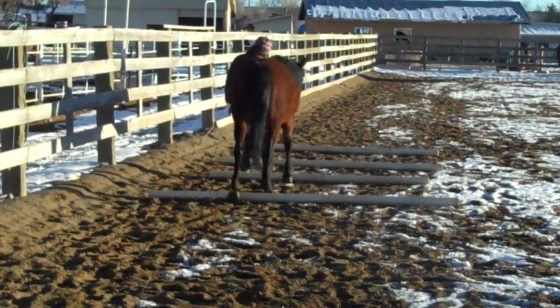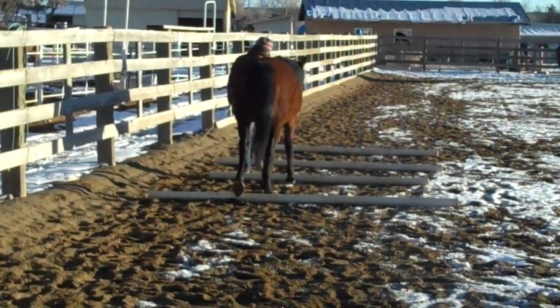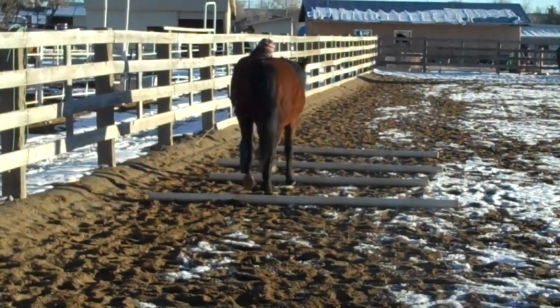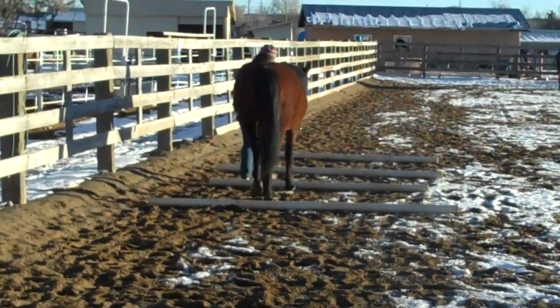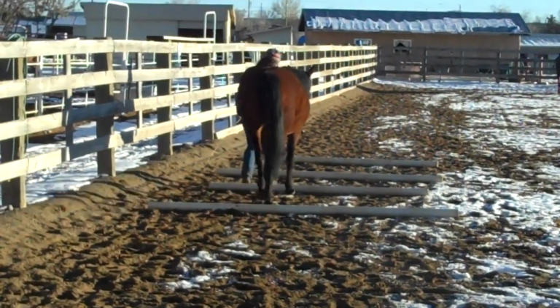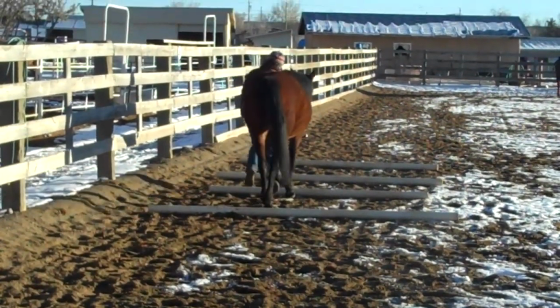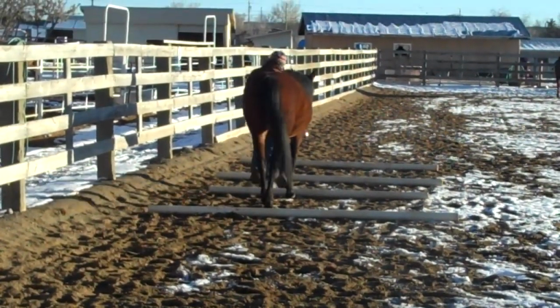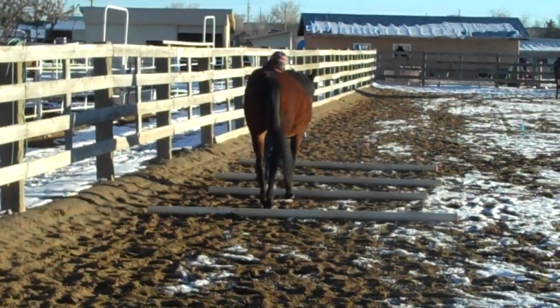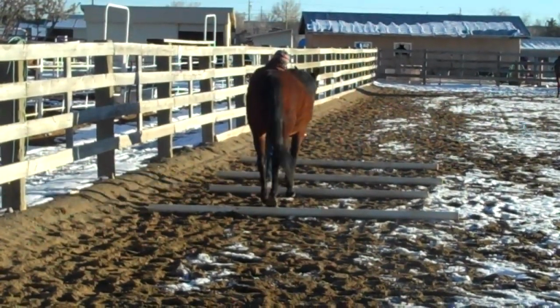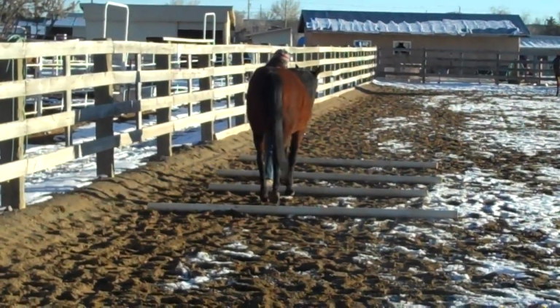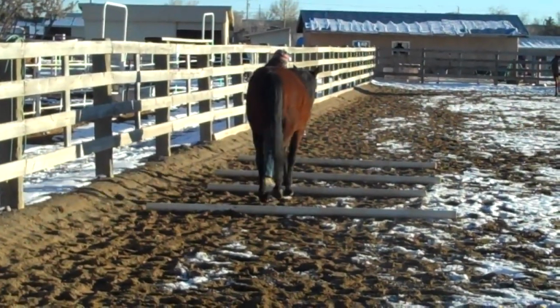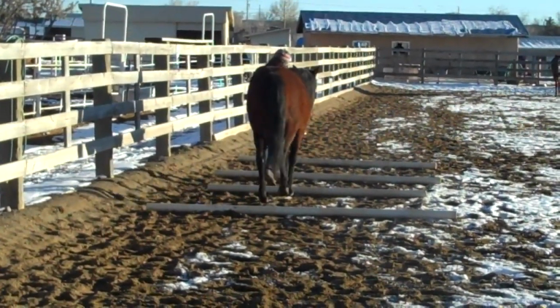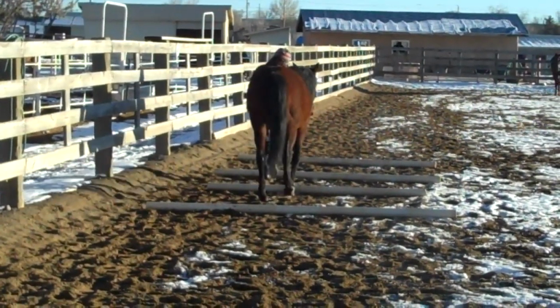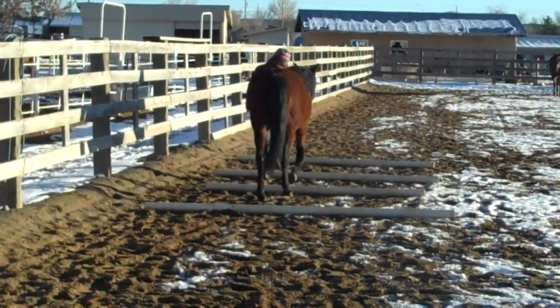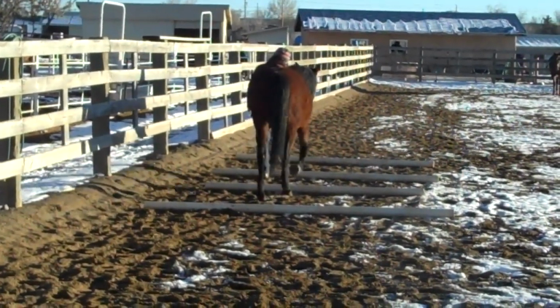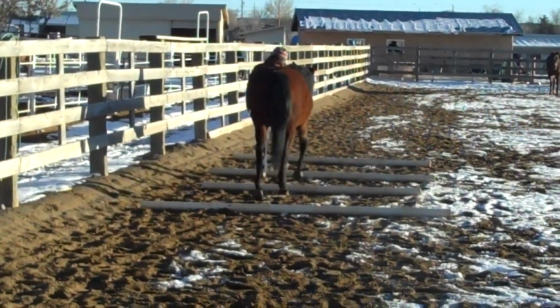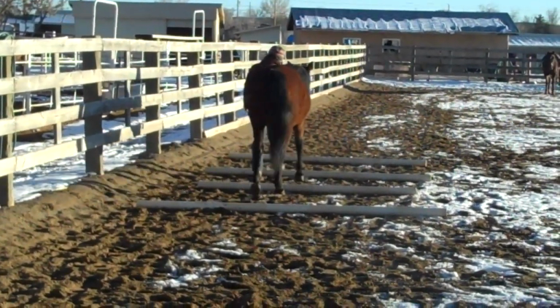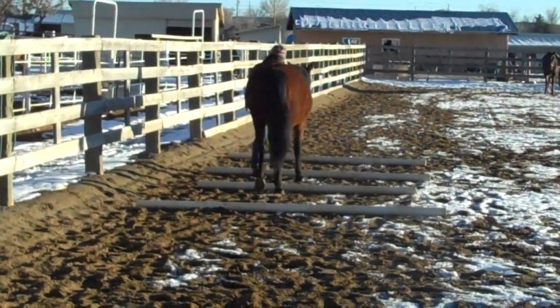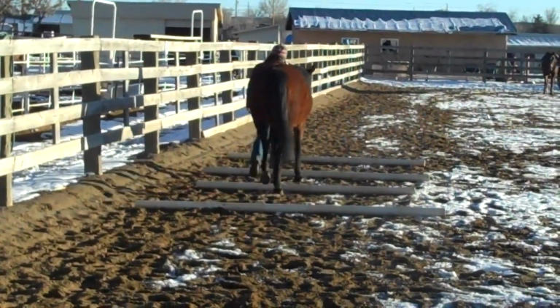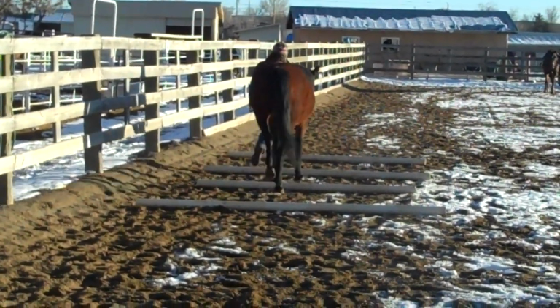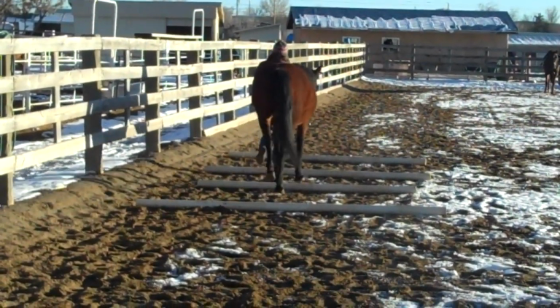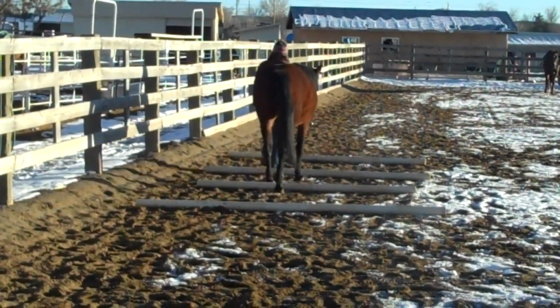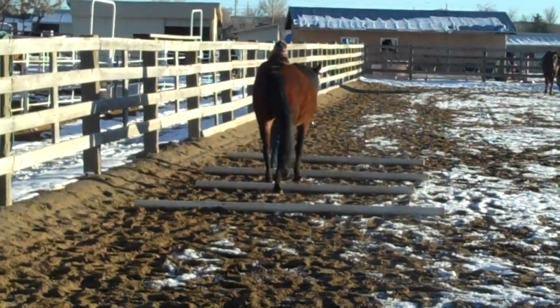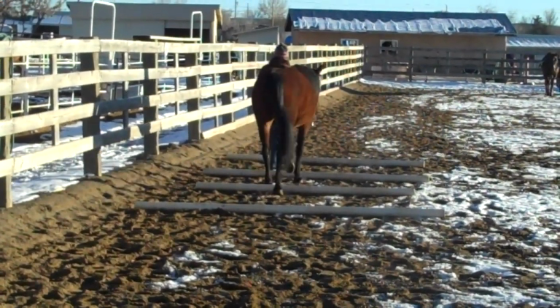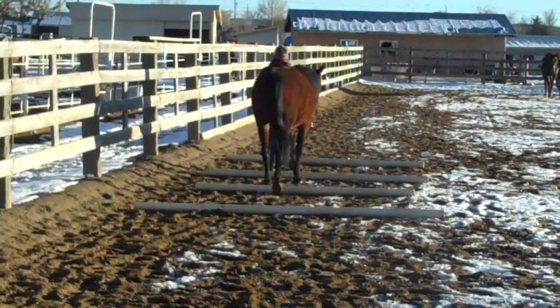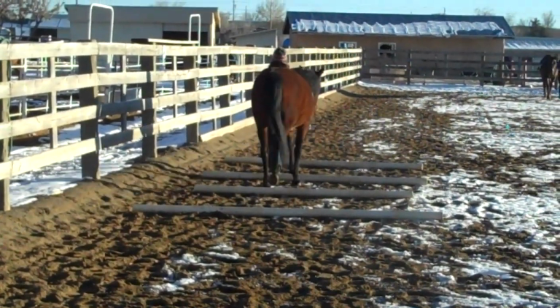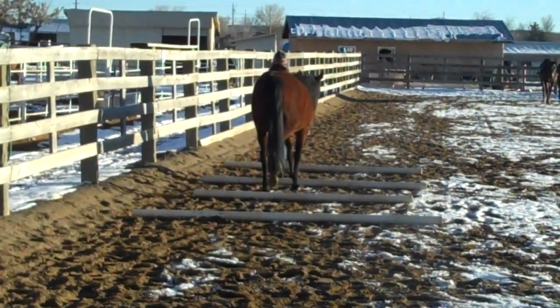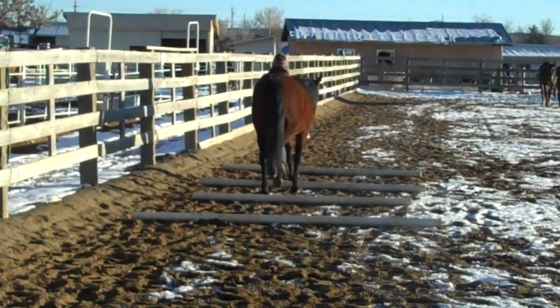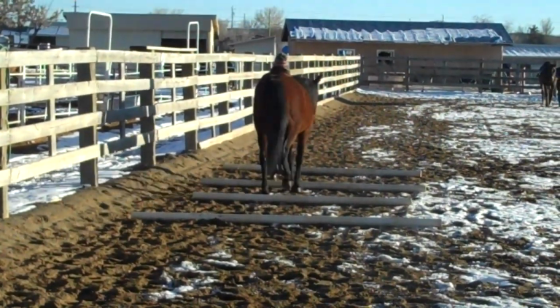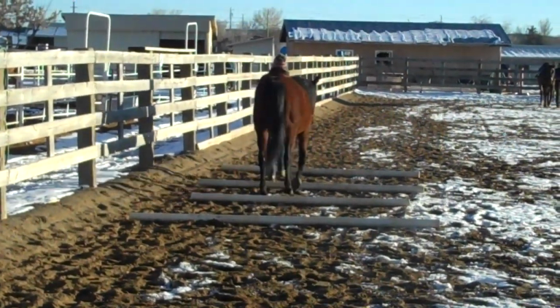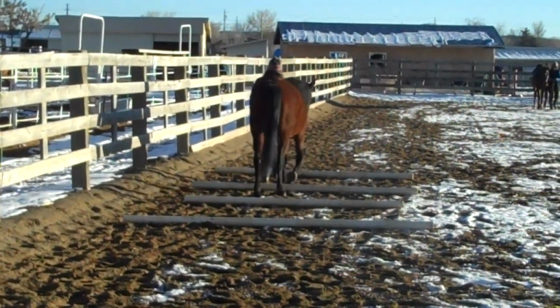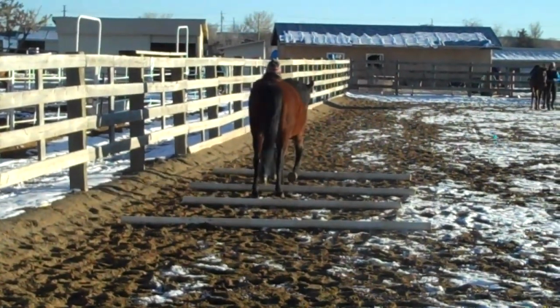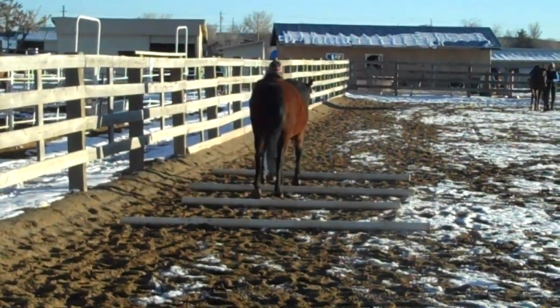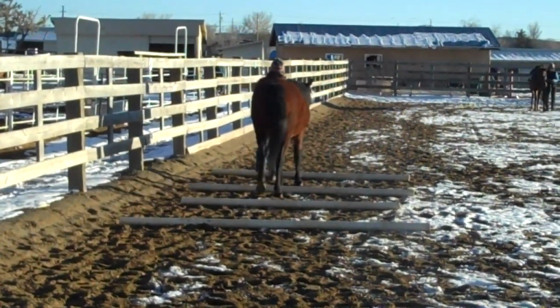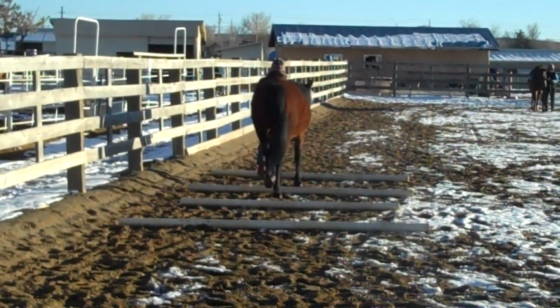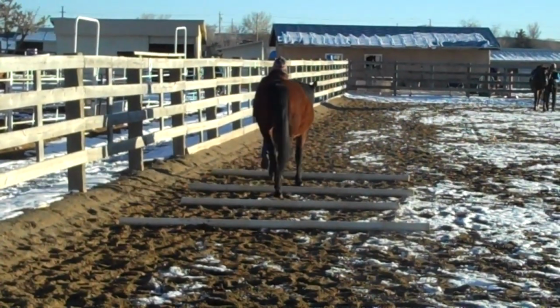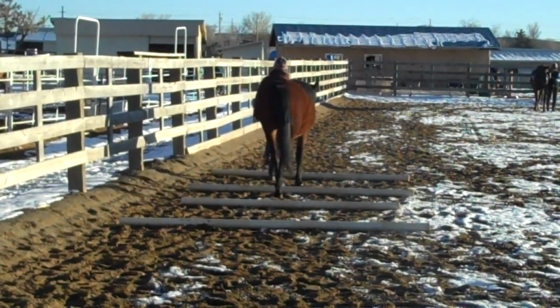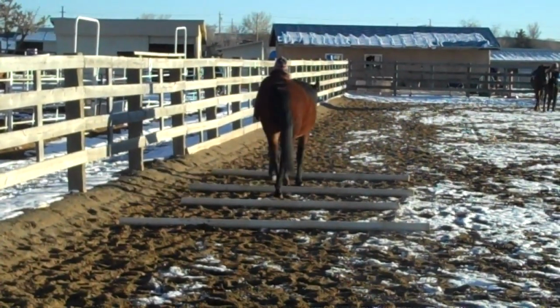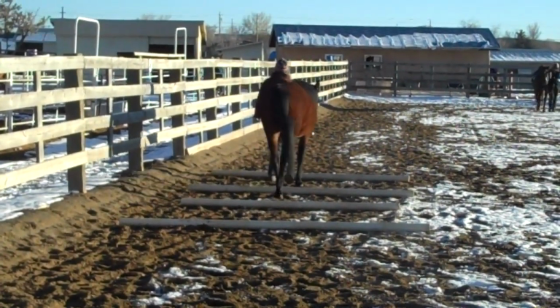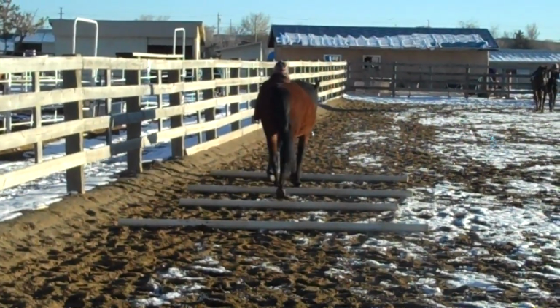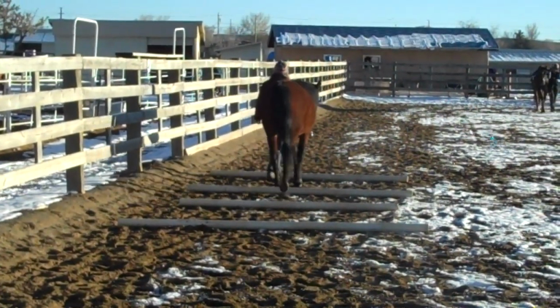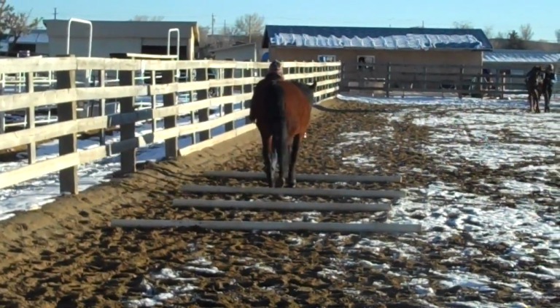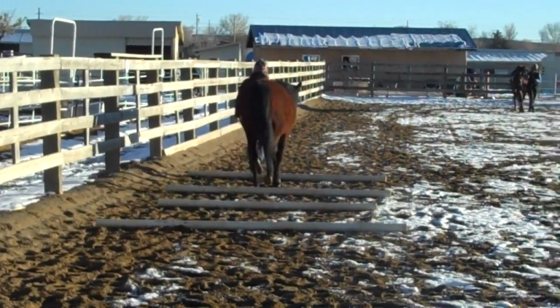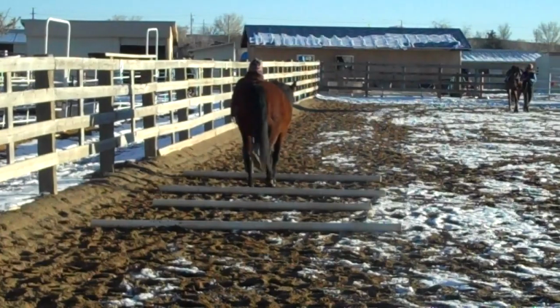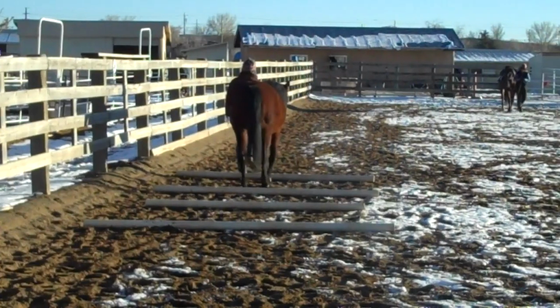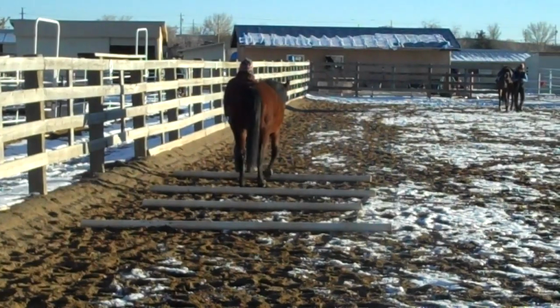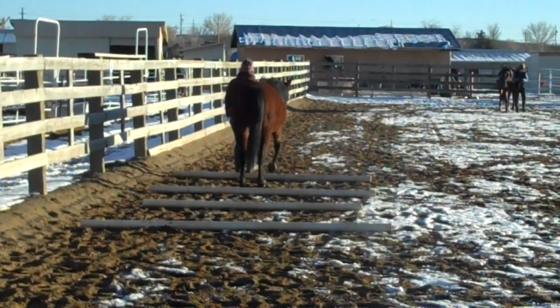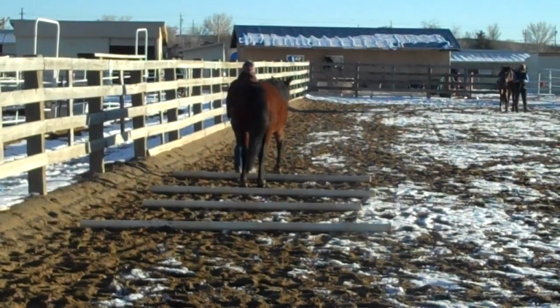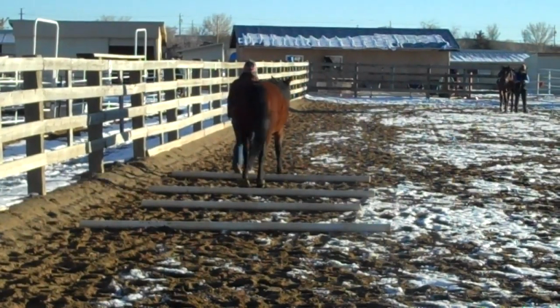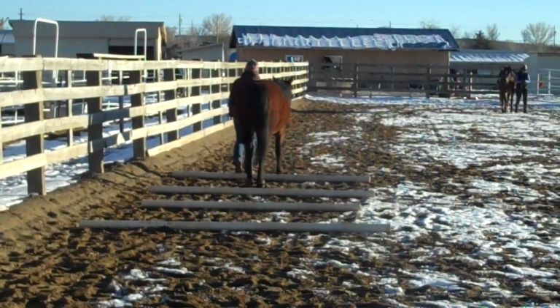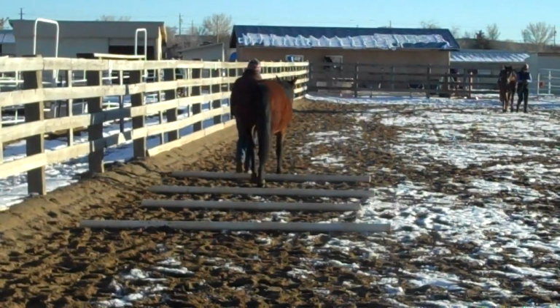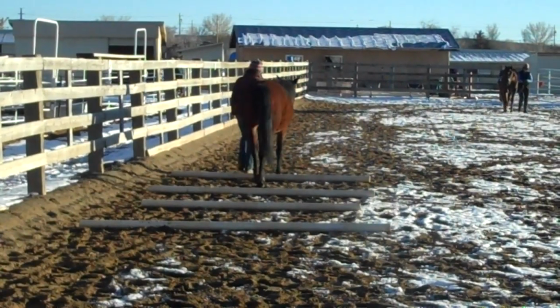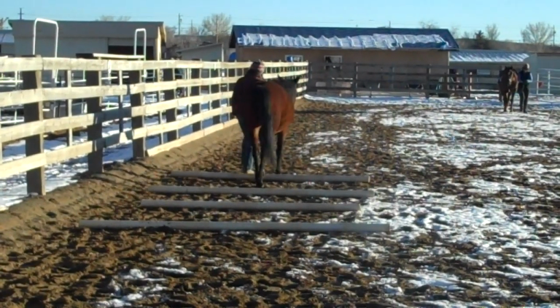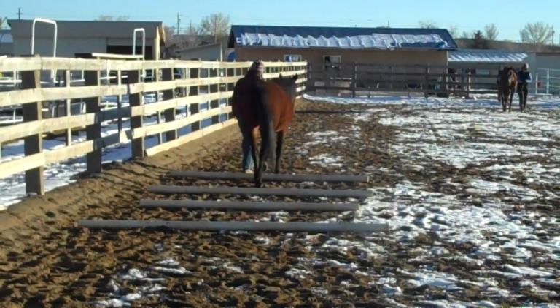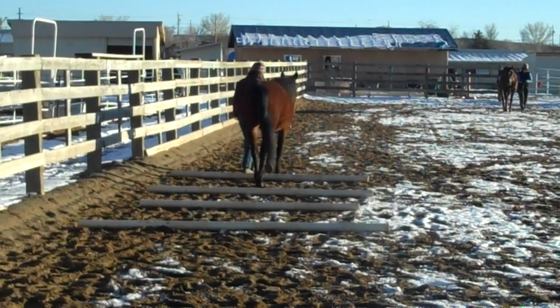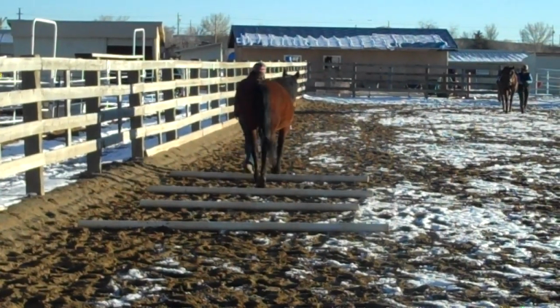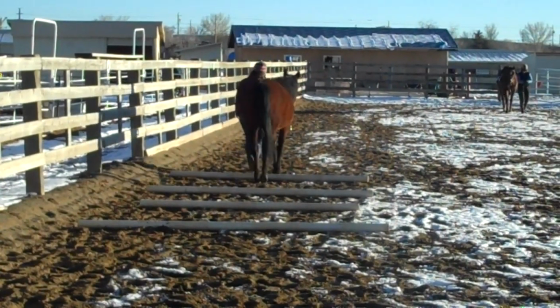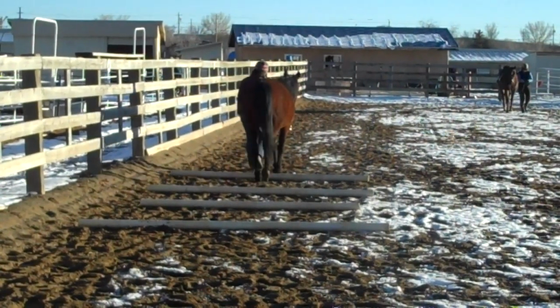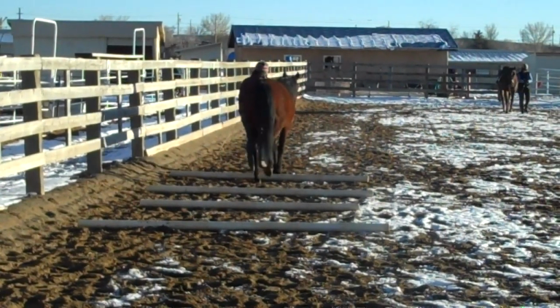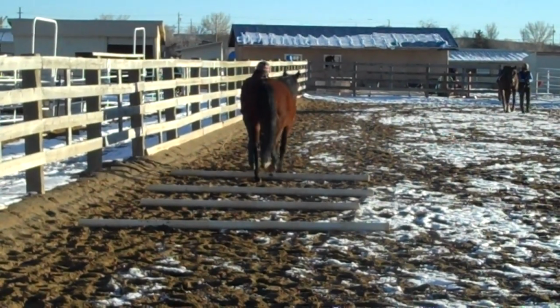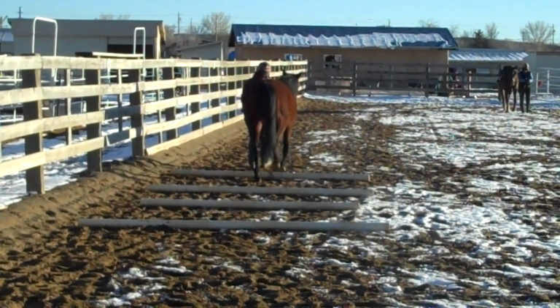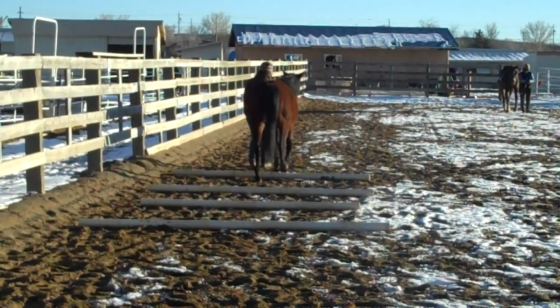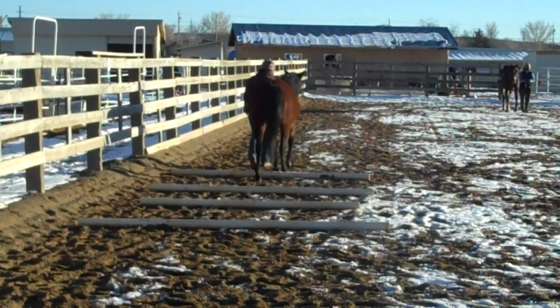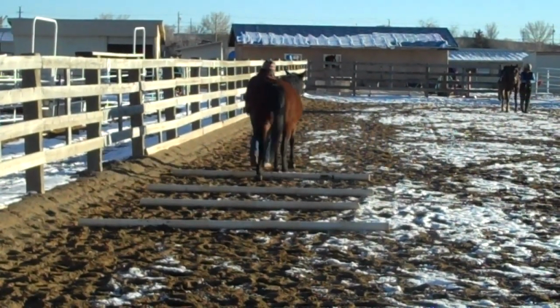But this is the way you can really deepen your bond with your horse once you go through the preliminary steps.